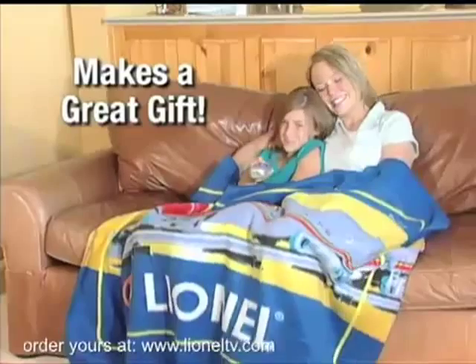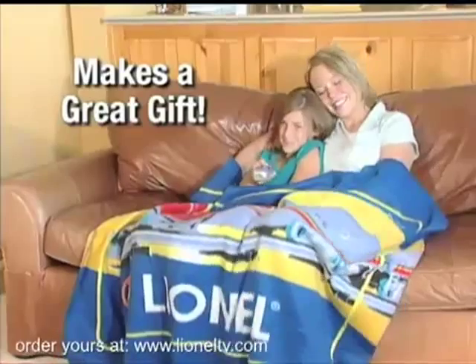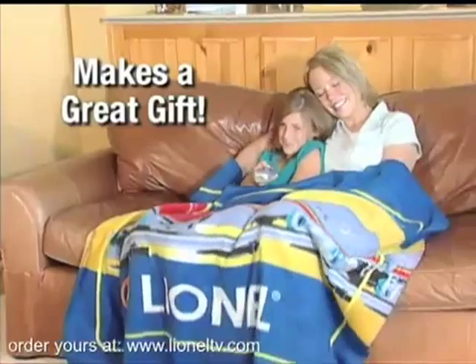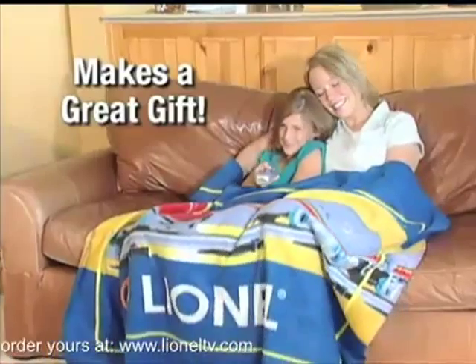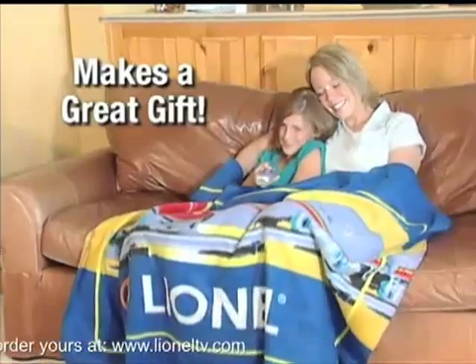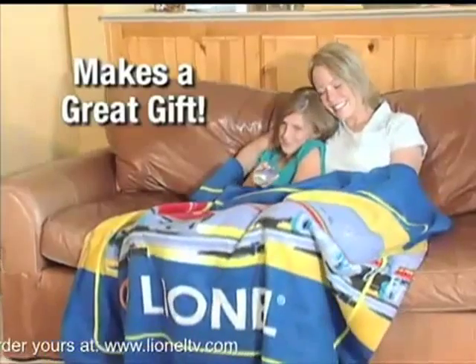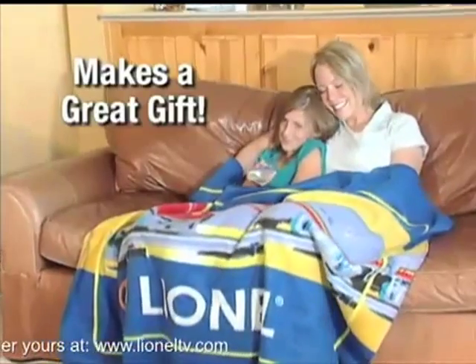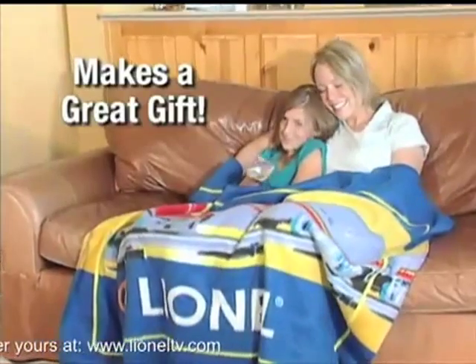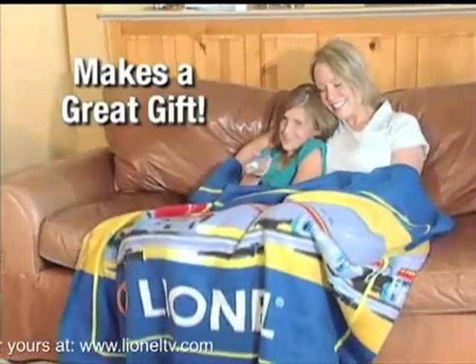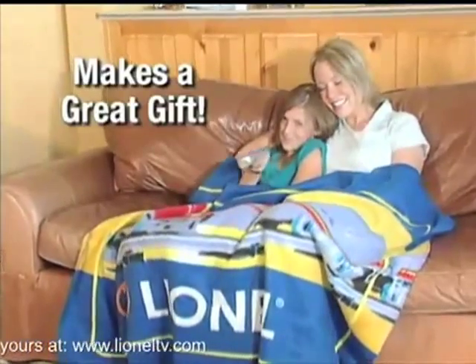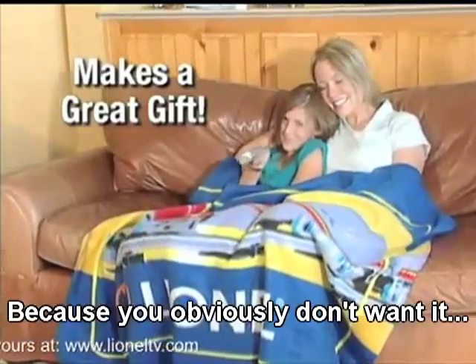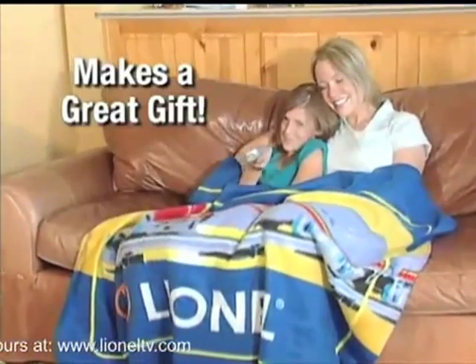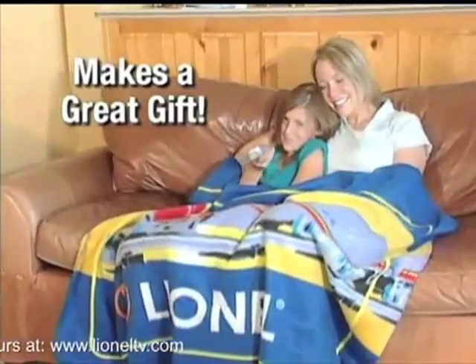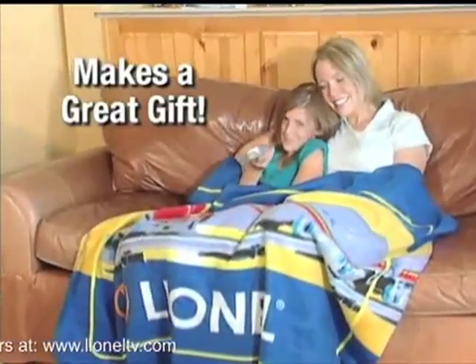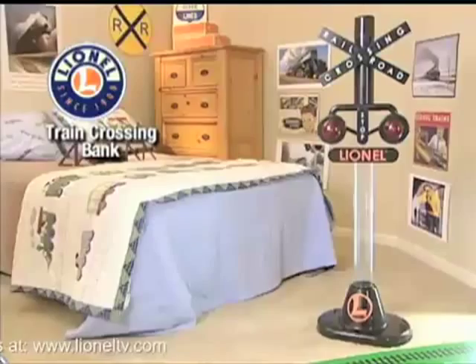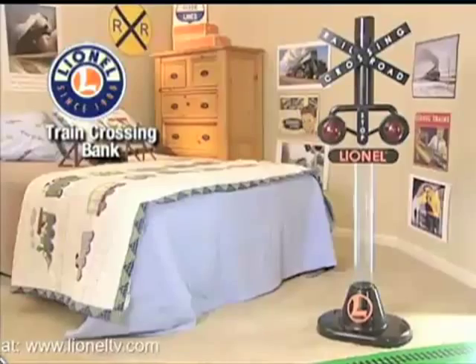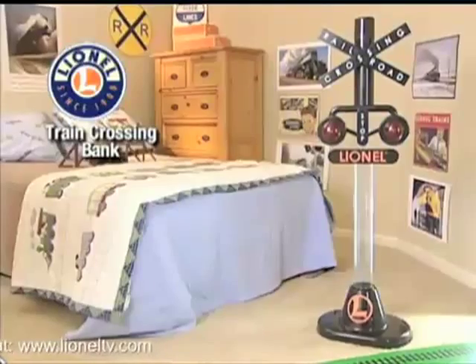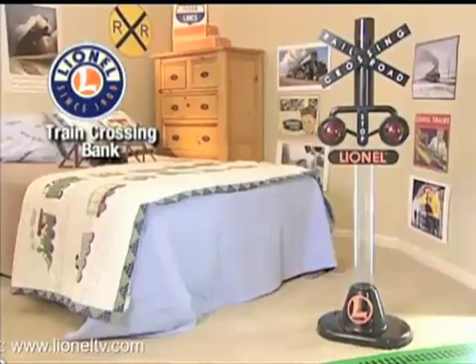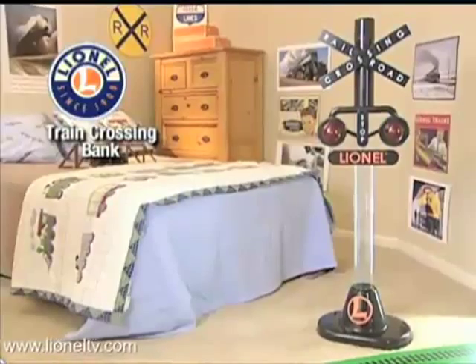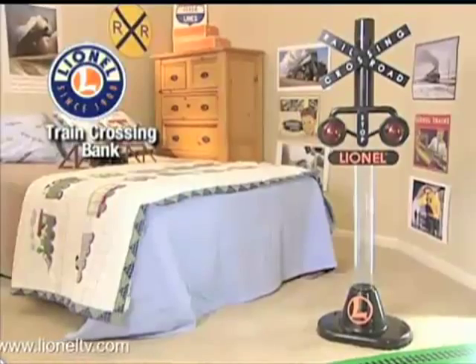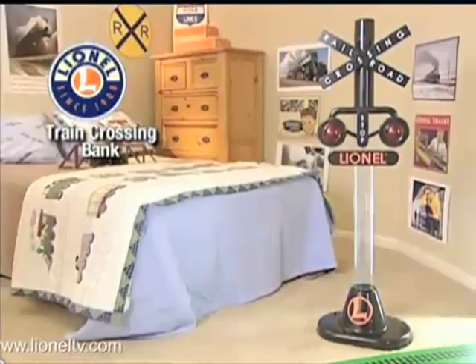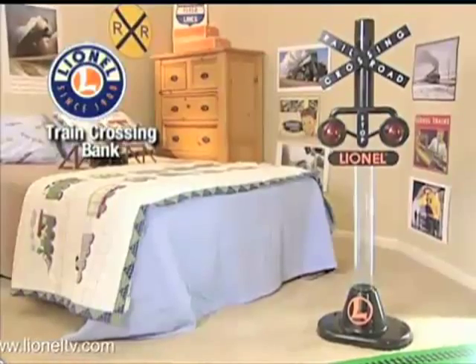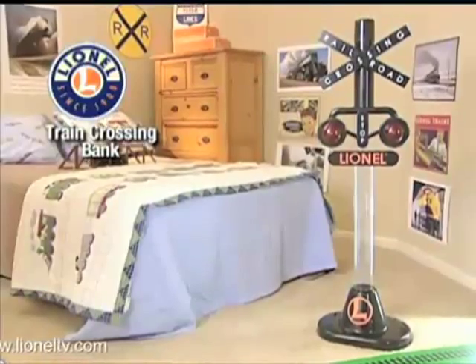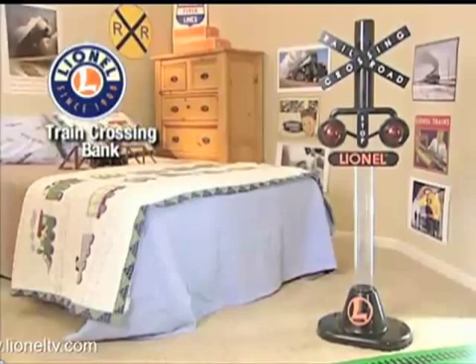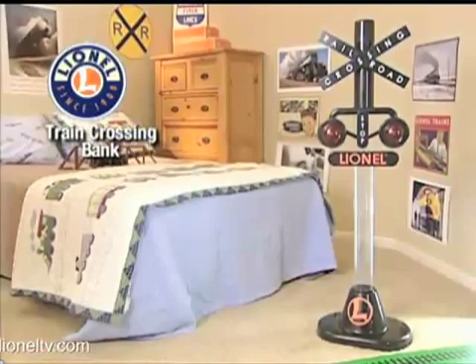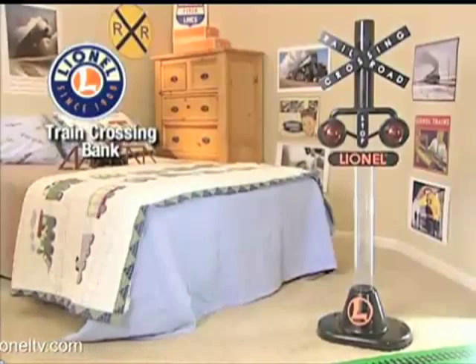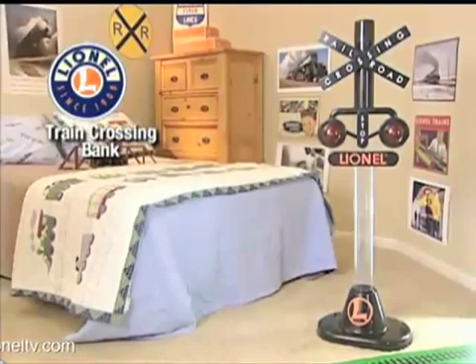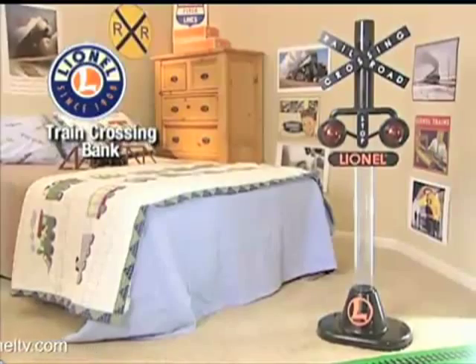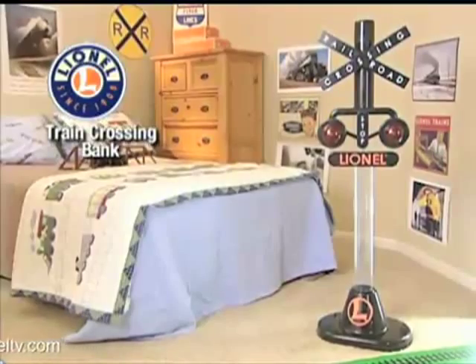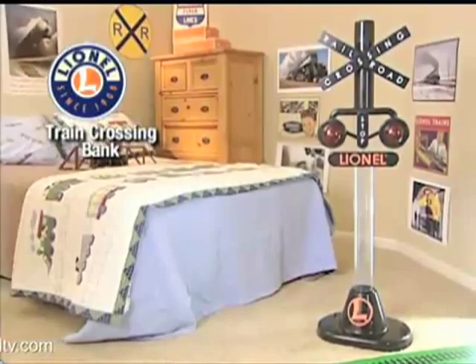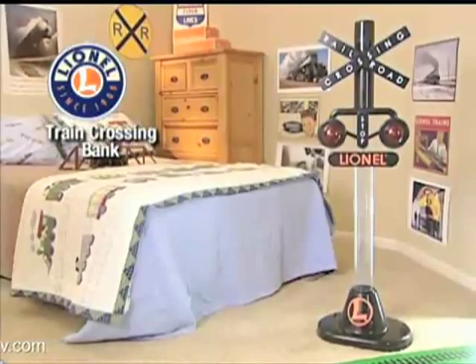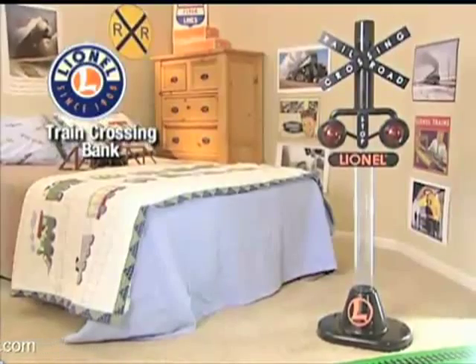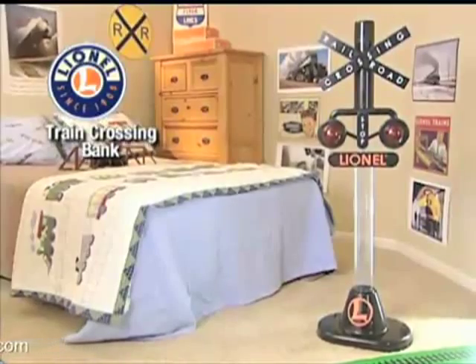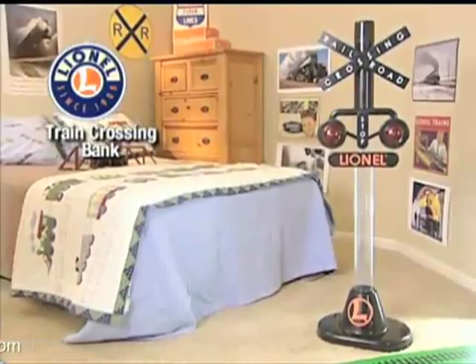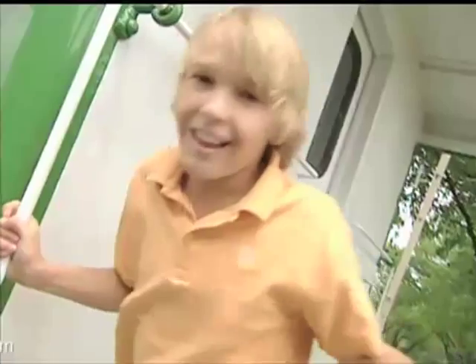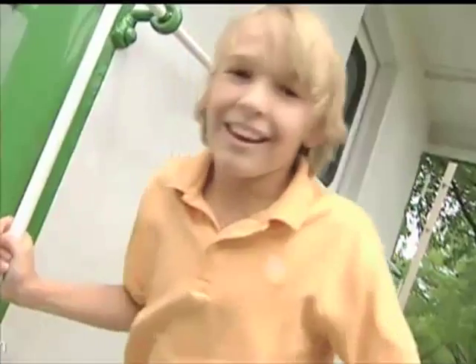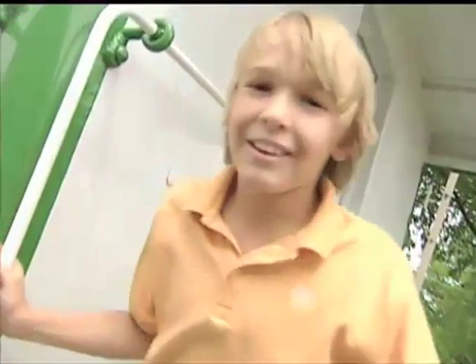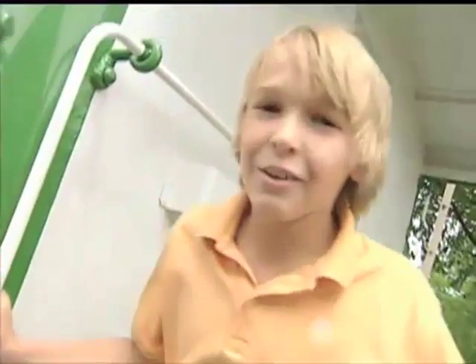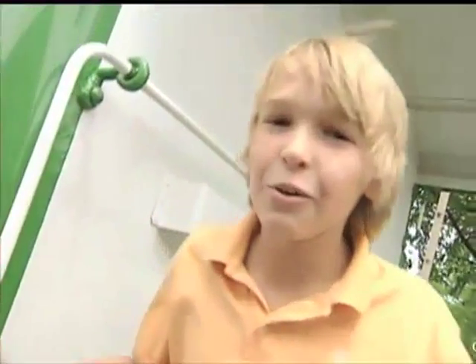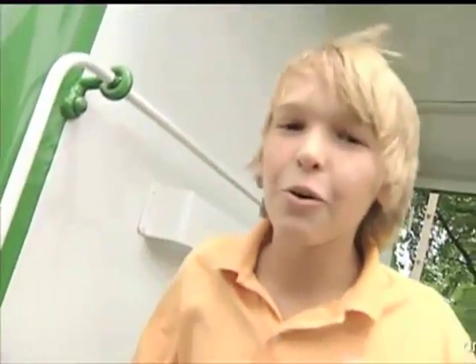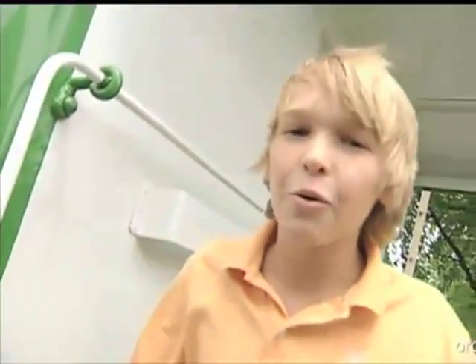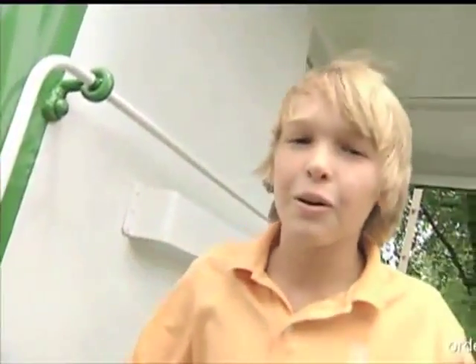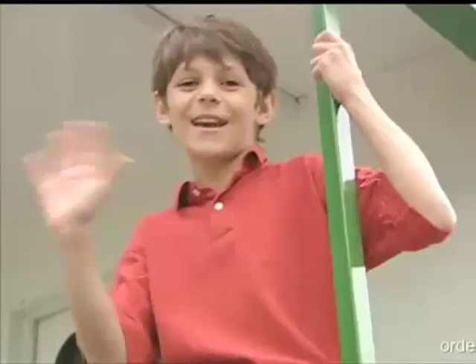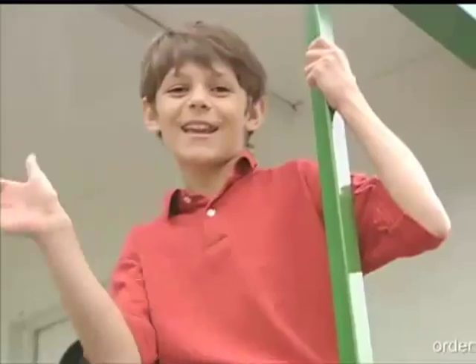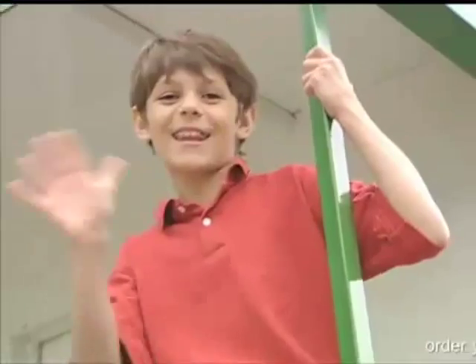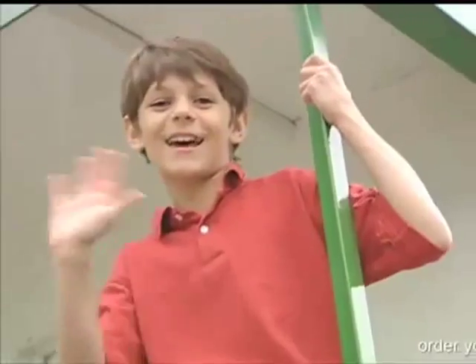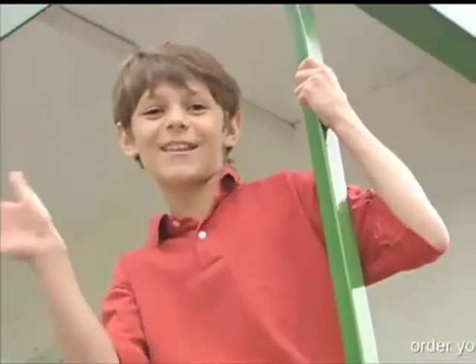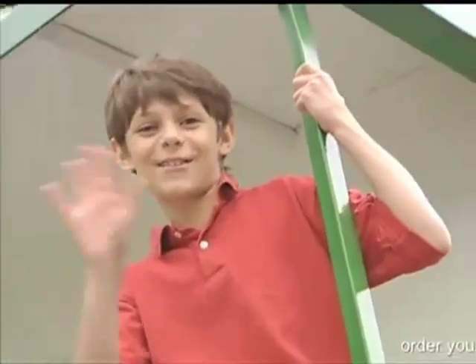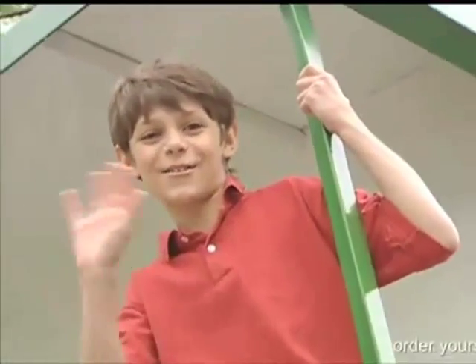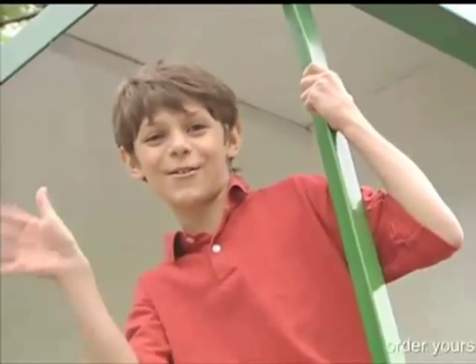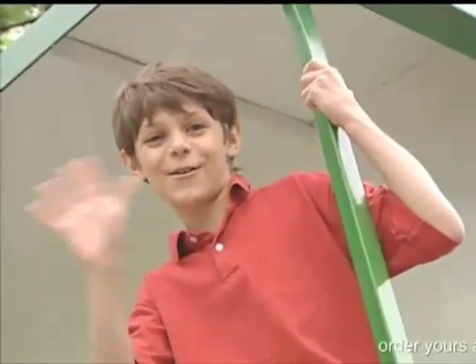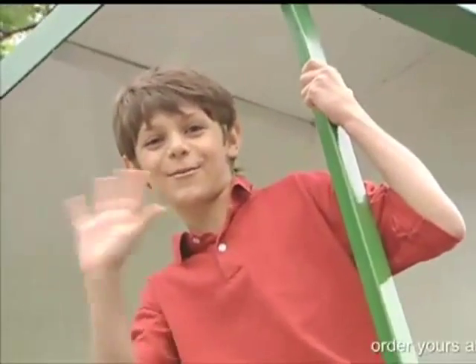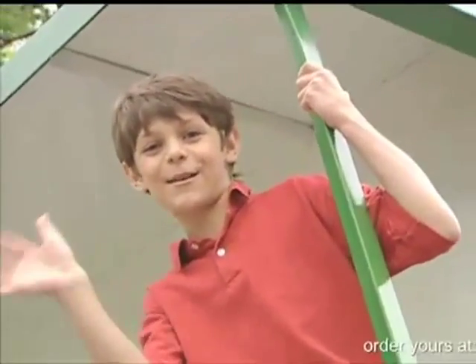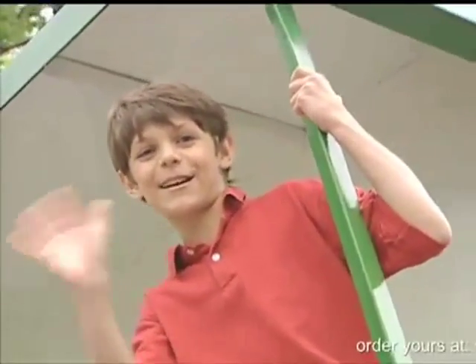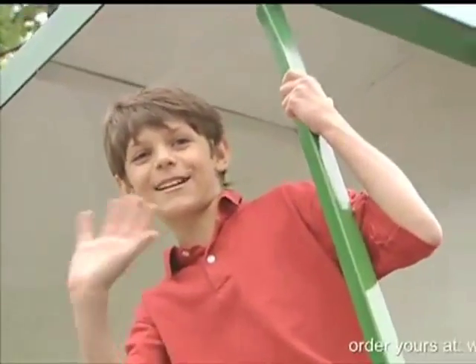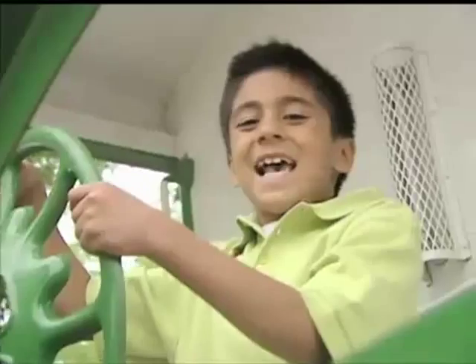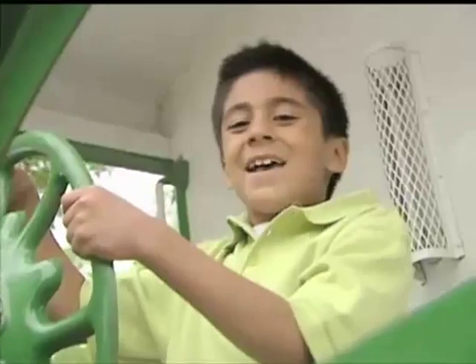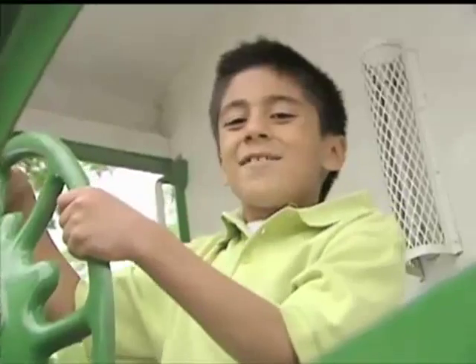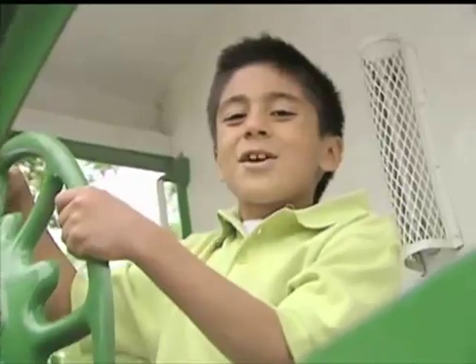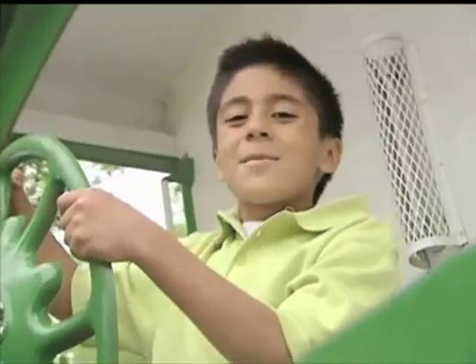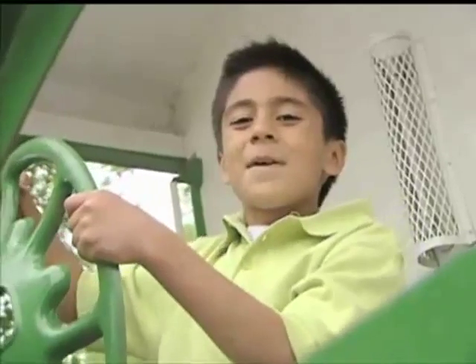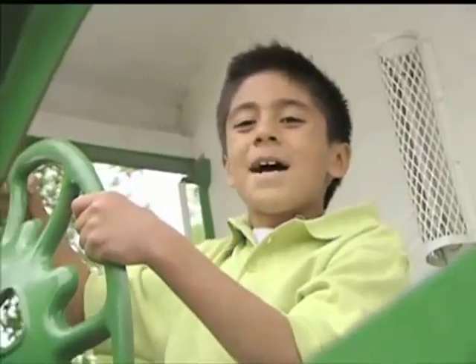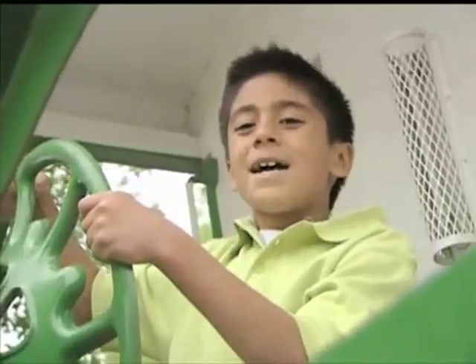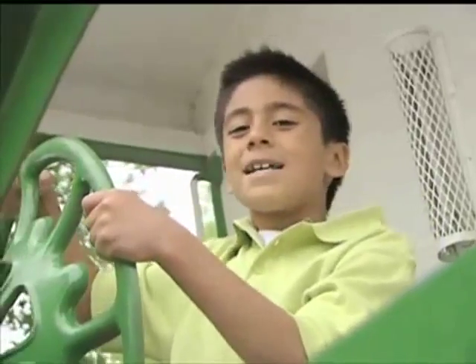It makes a great gift. It's the Lionel train crossing bank. Why a coin bank? Save your money.